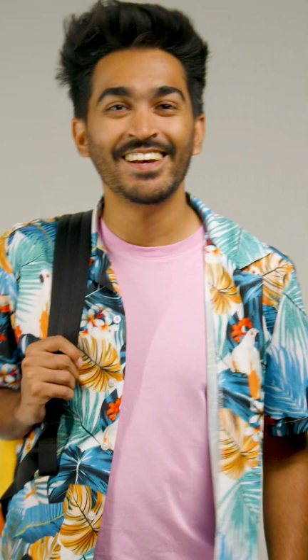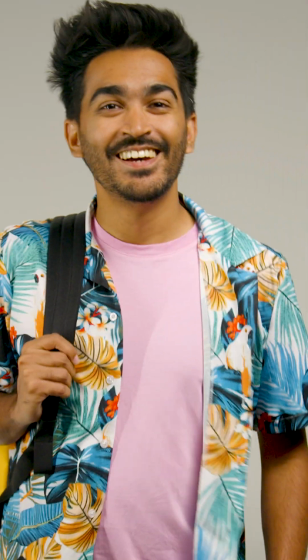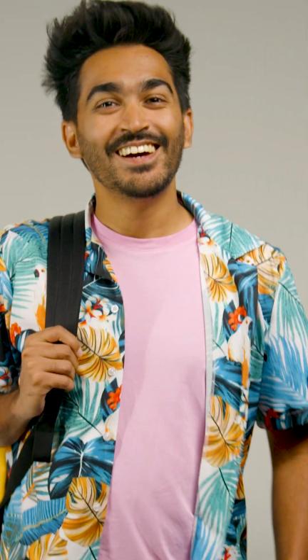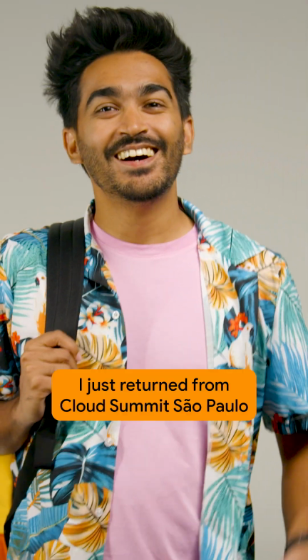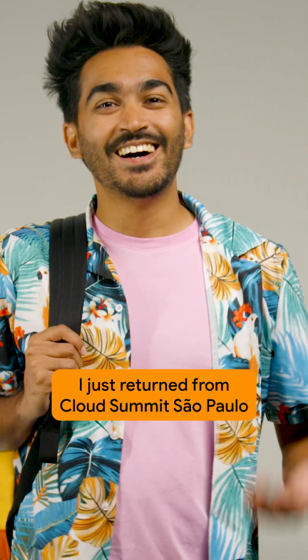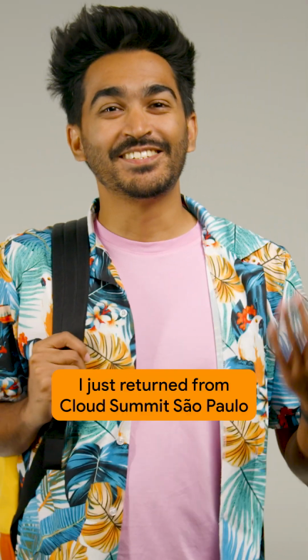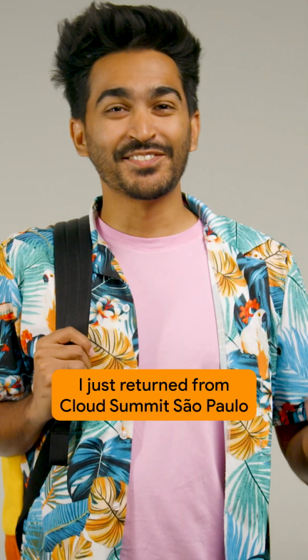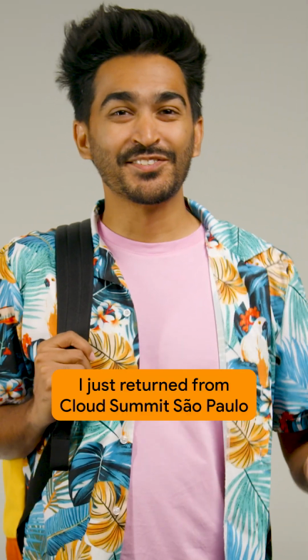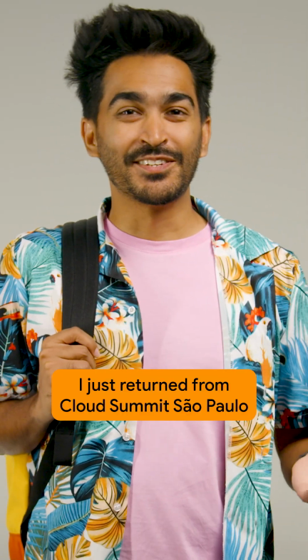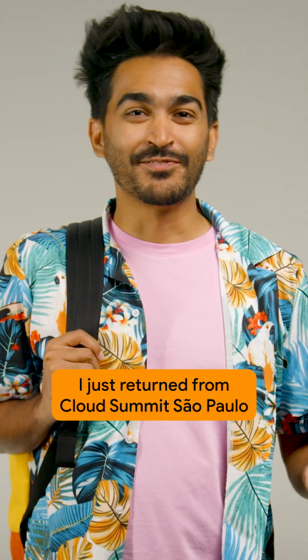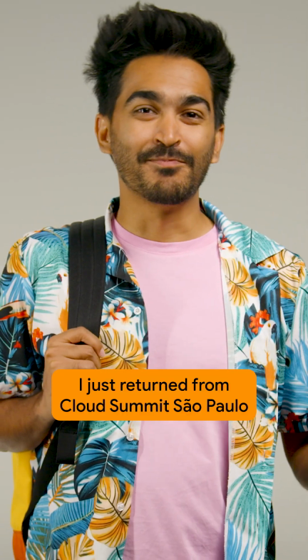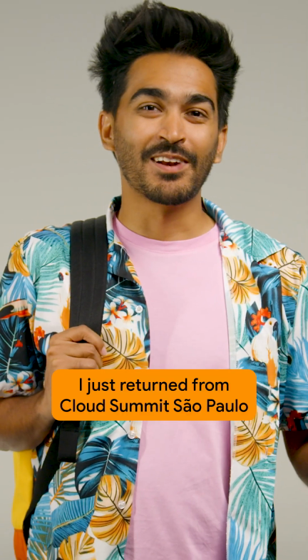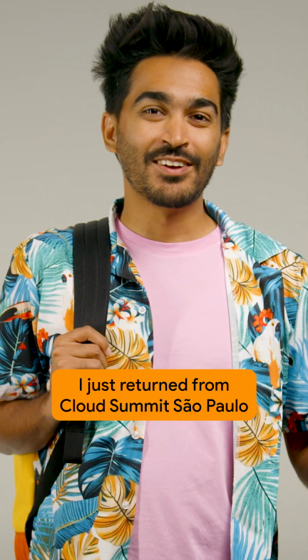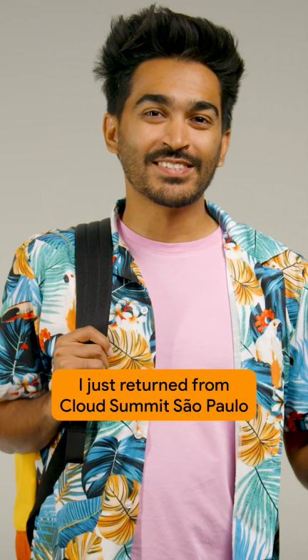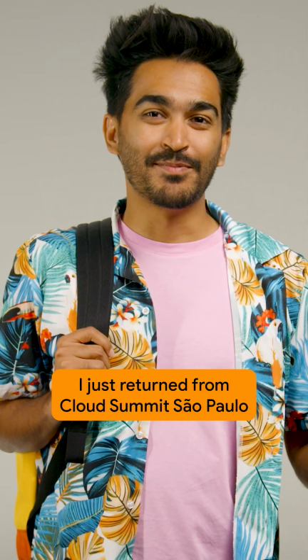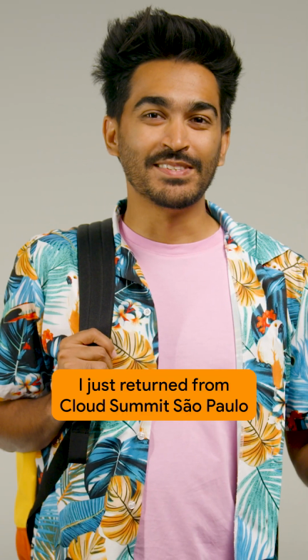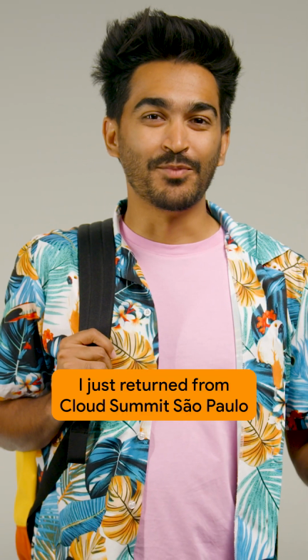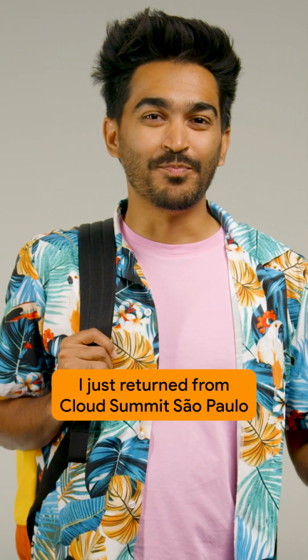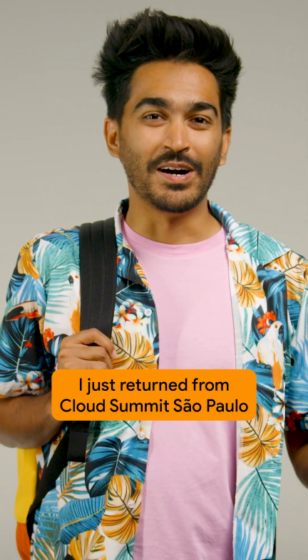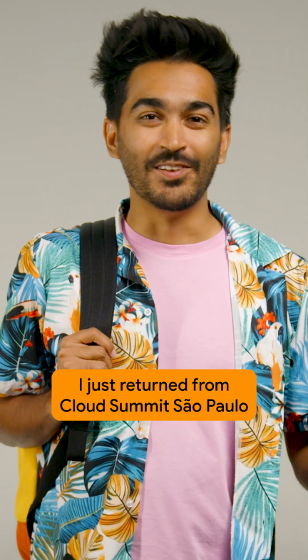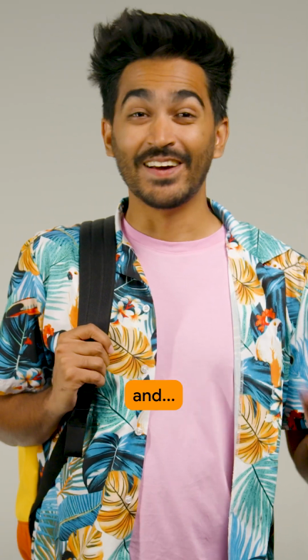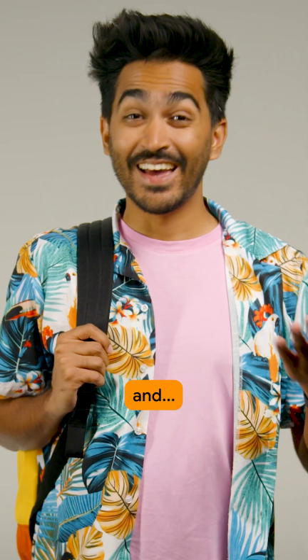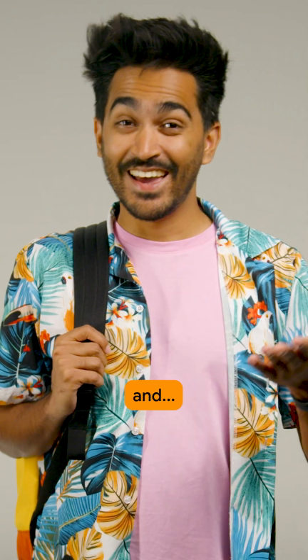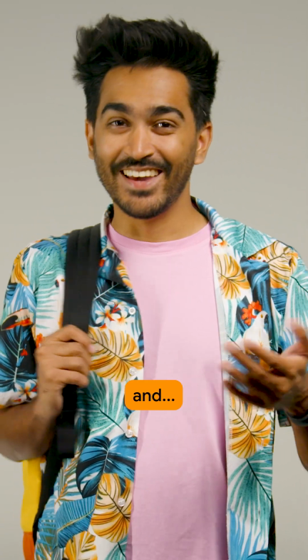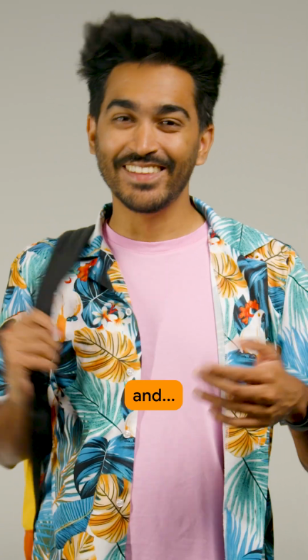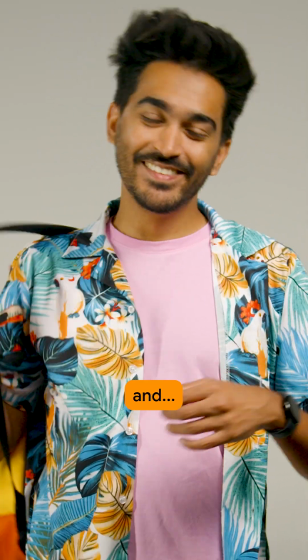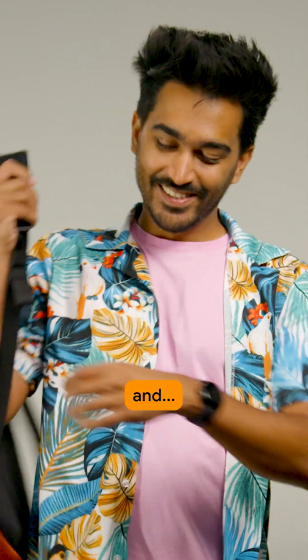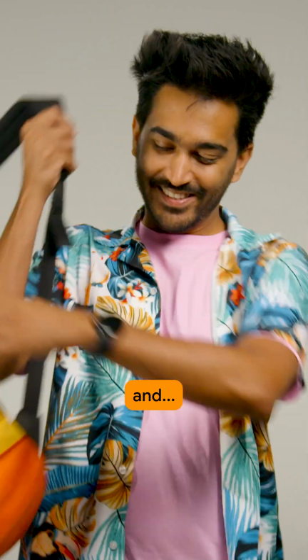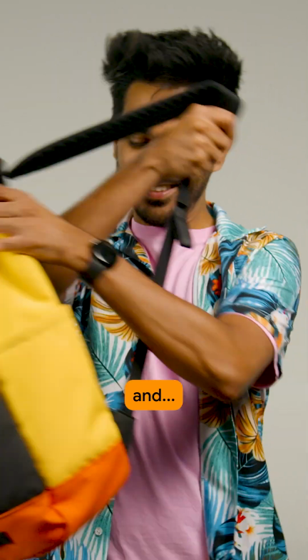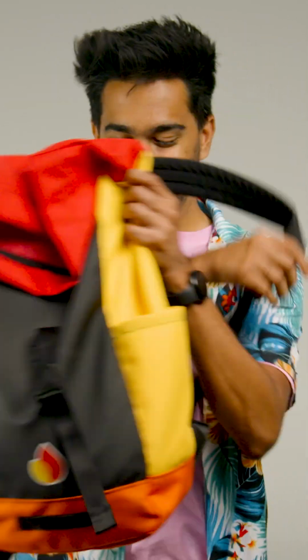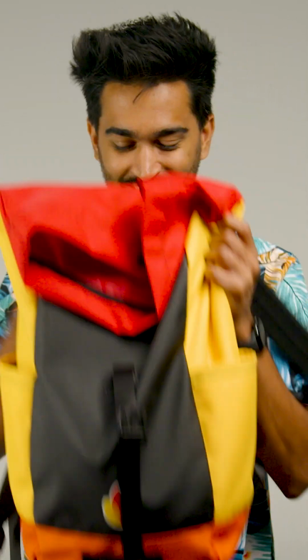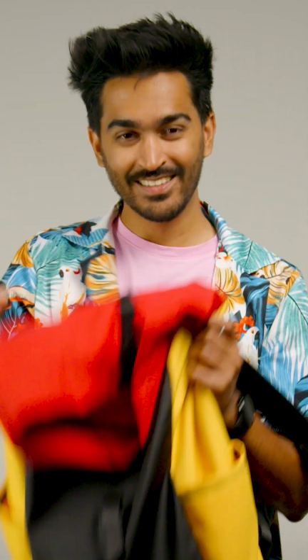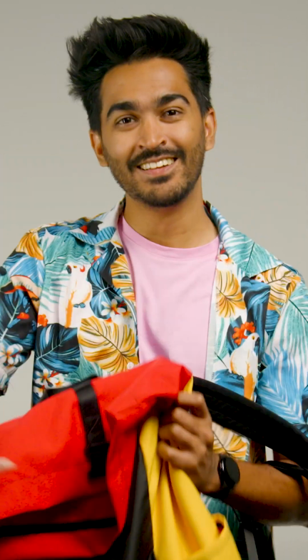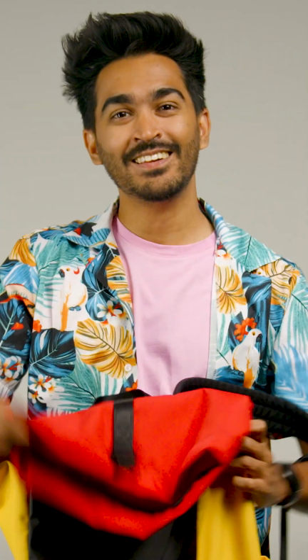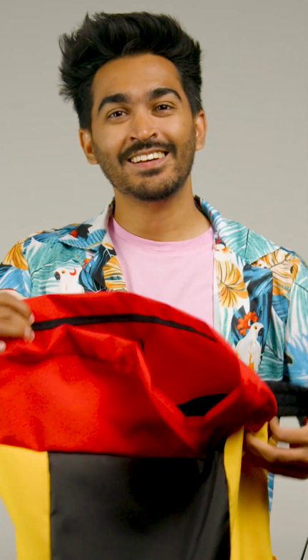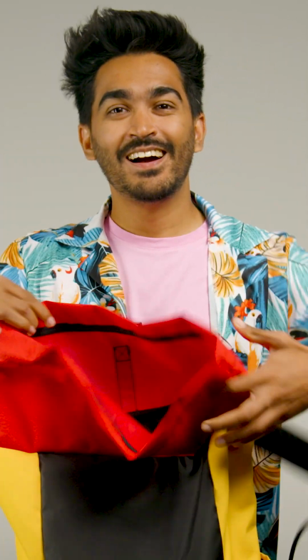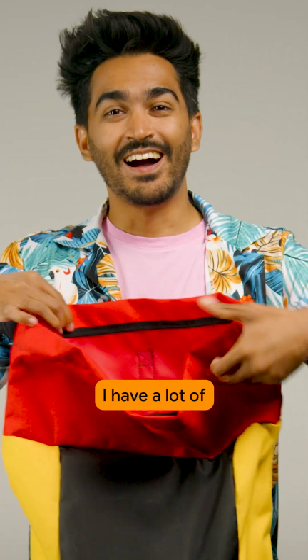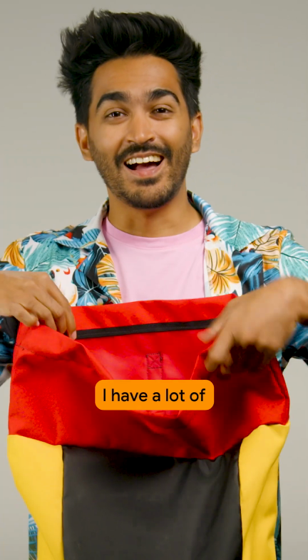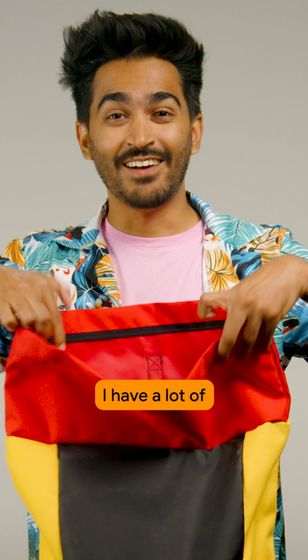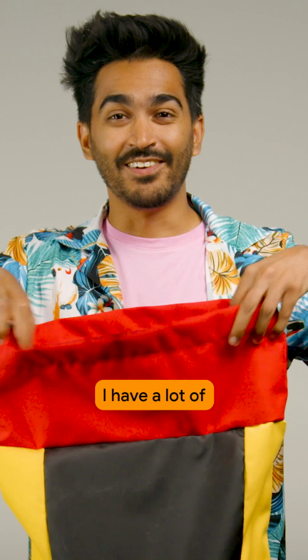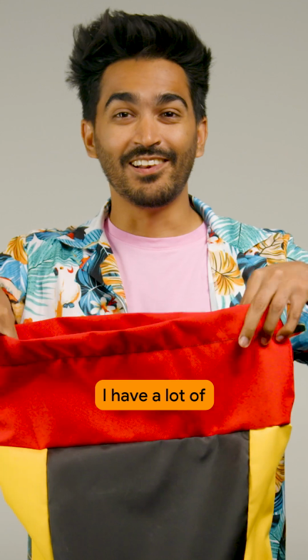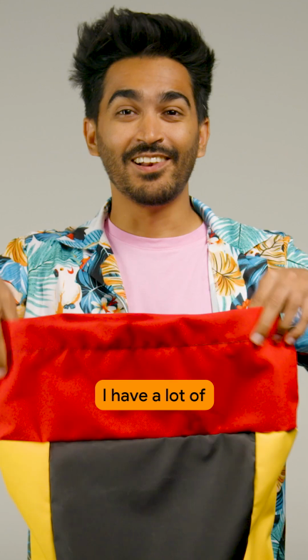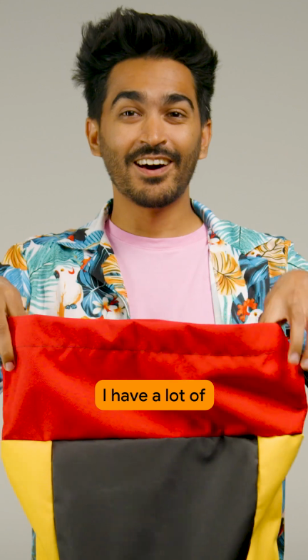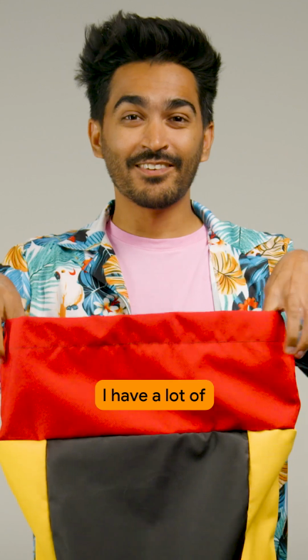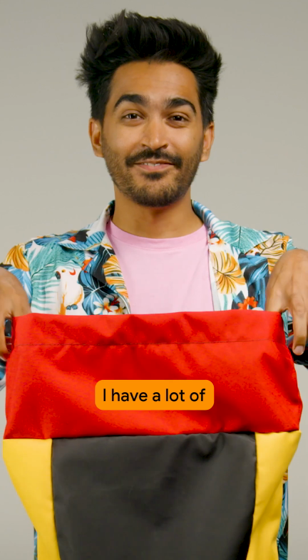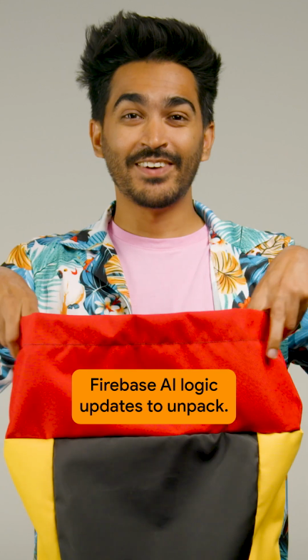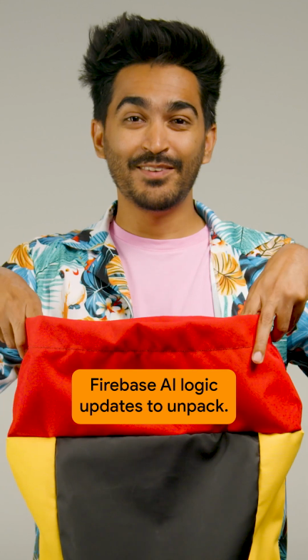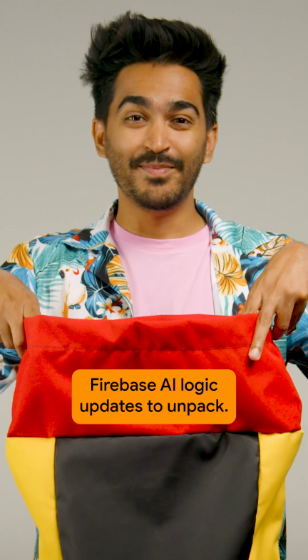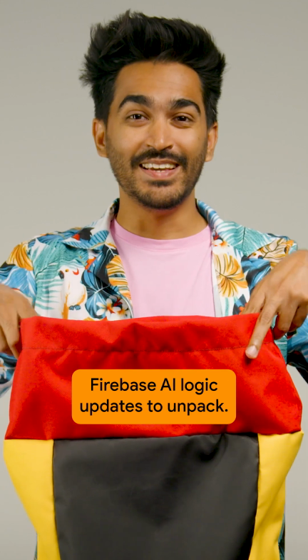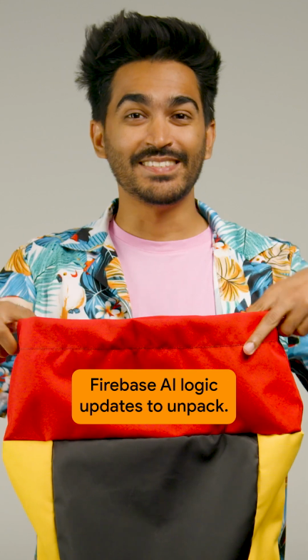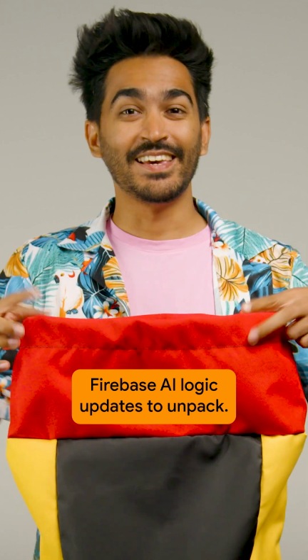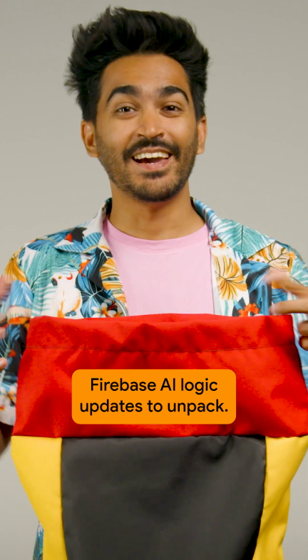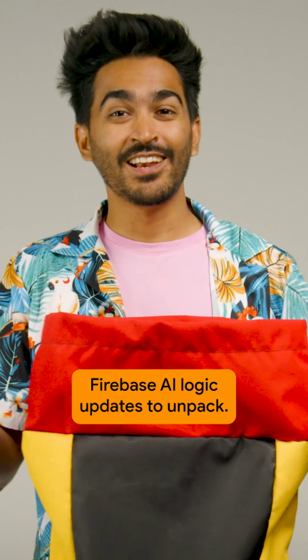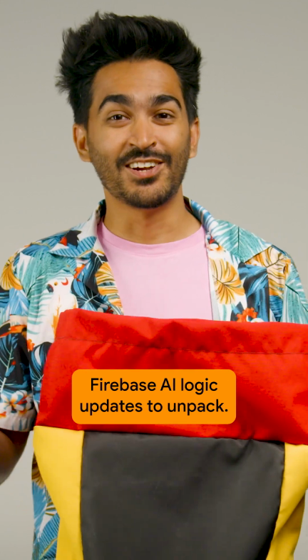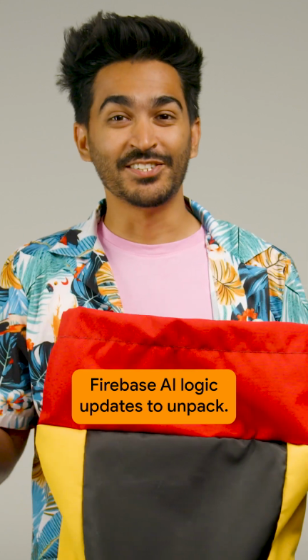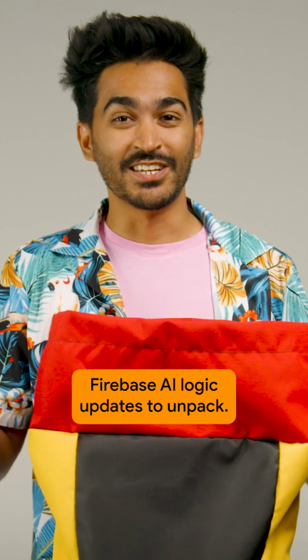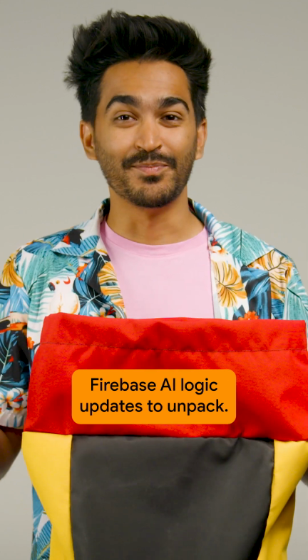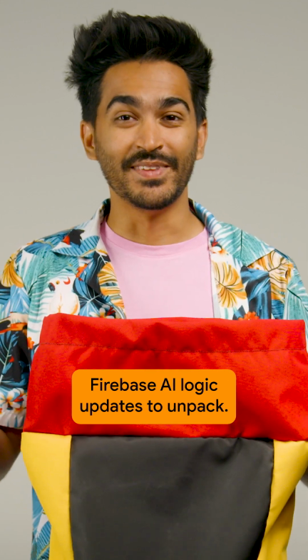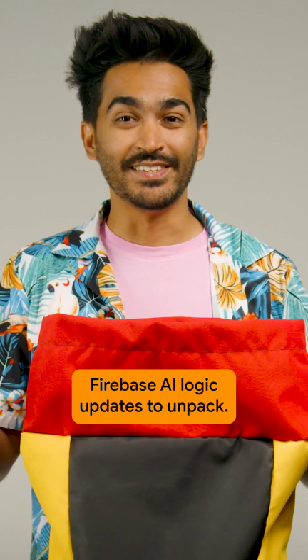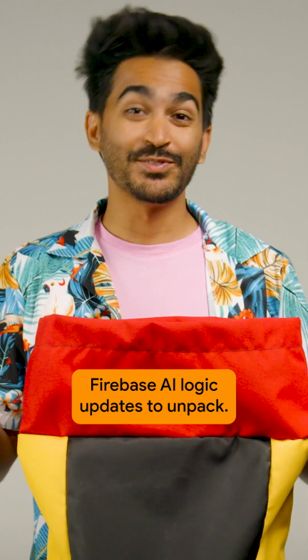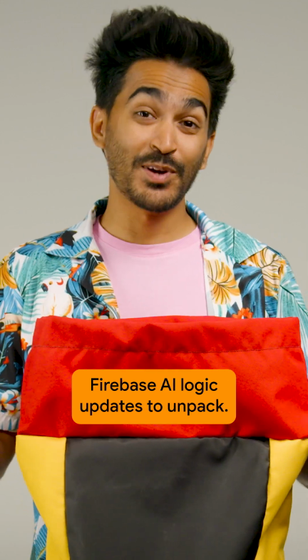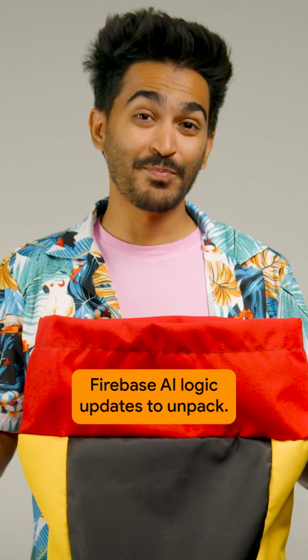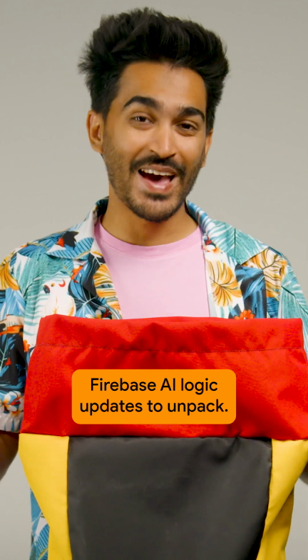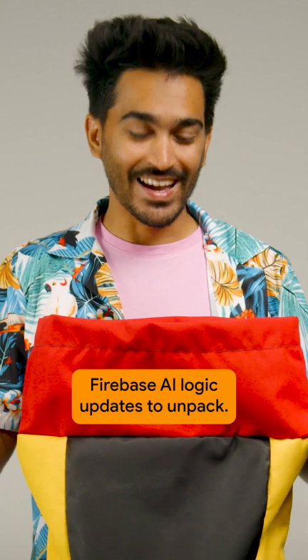I just returned from Cloud Summit, Sao Paulo, and I have a lot of Firebase AI logic updates to unpack.